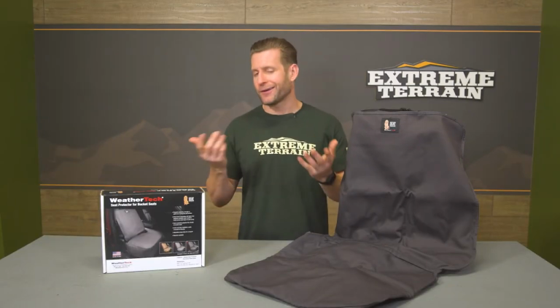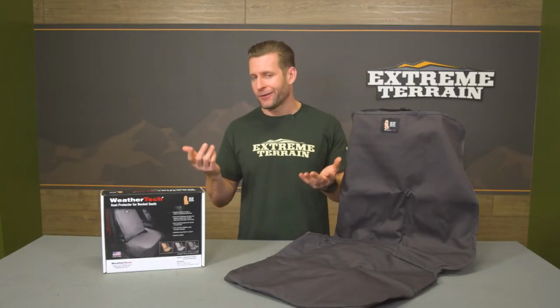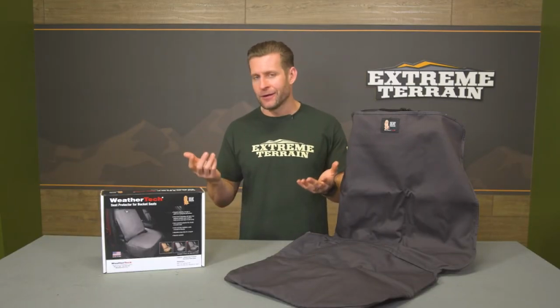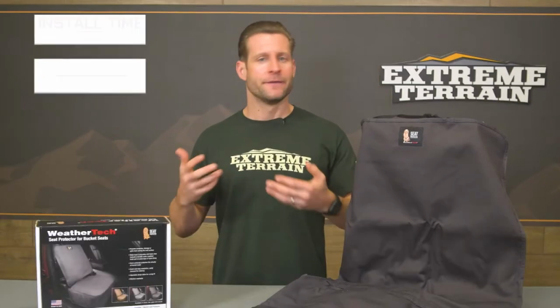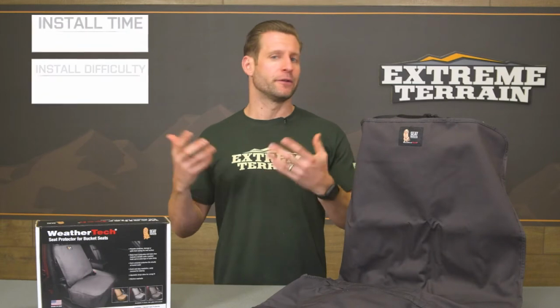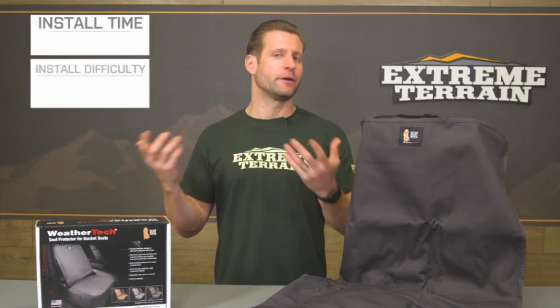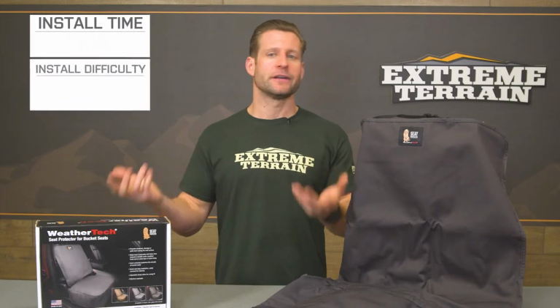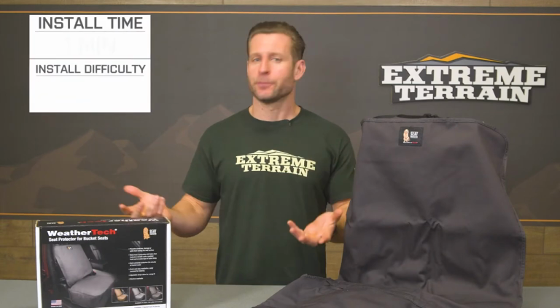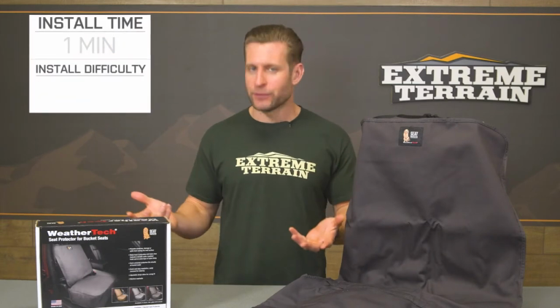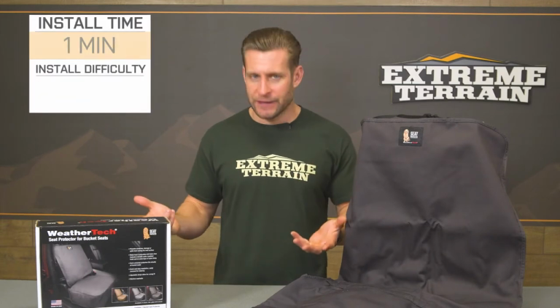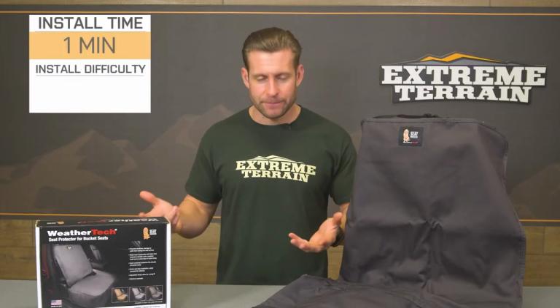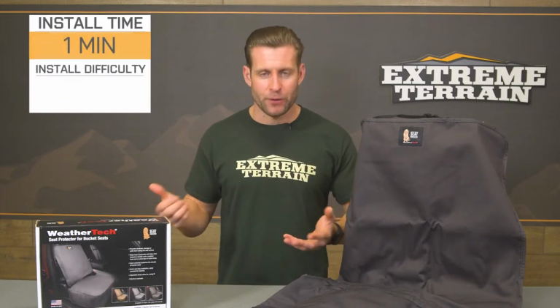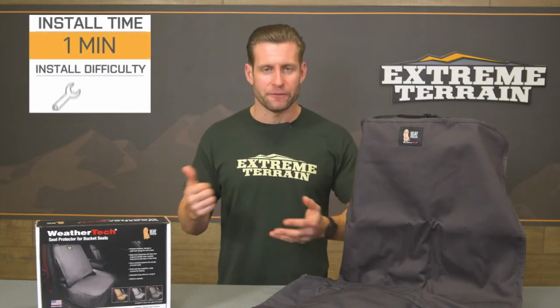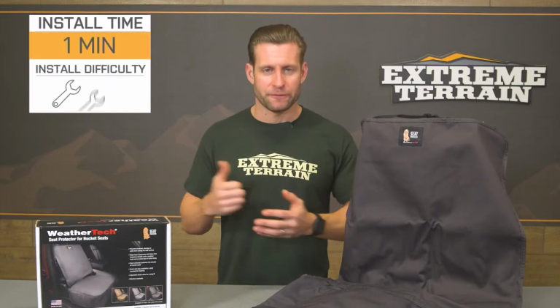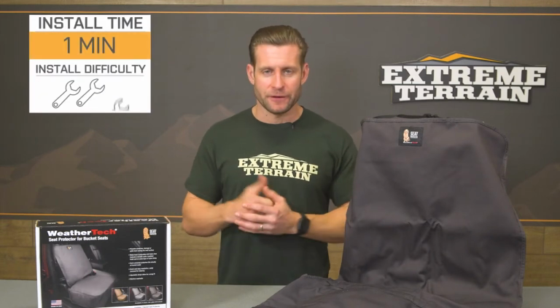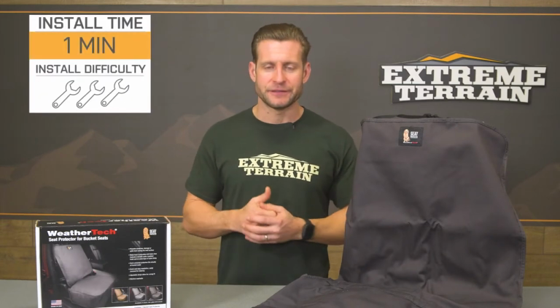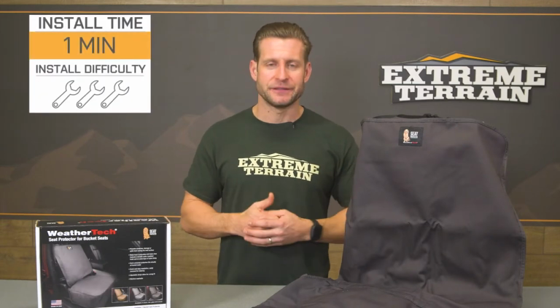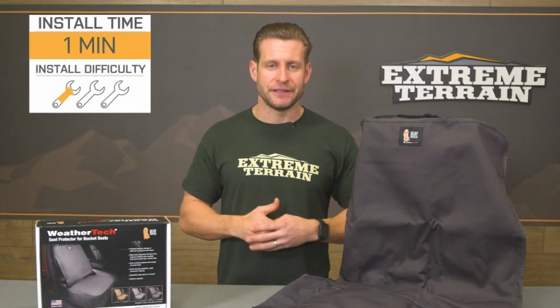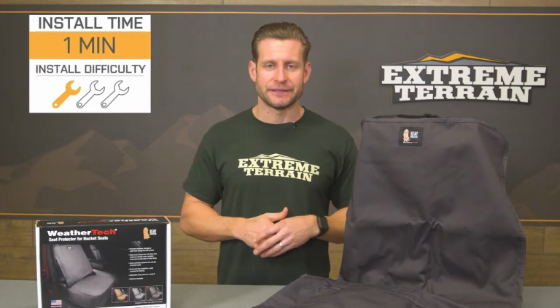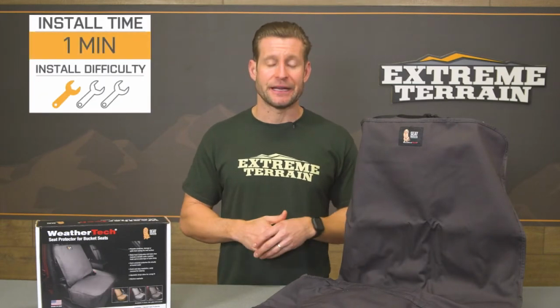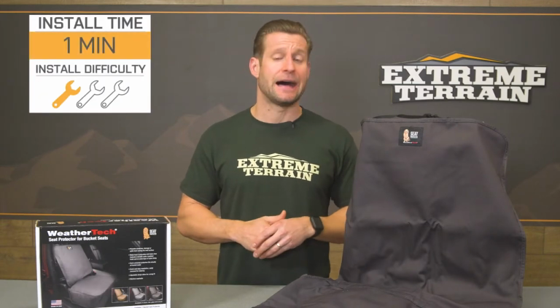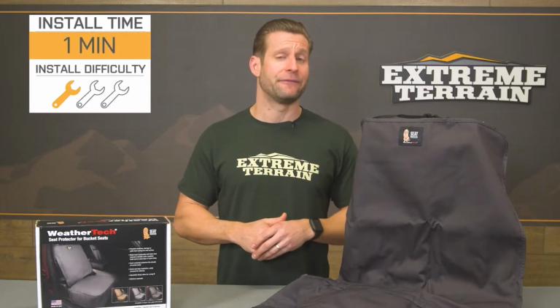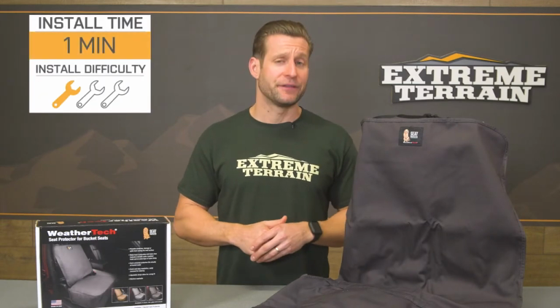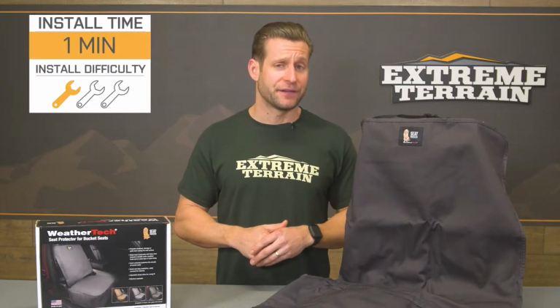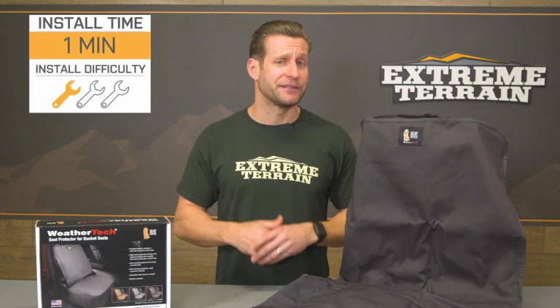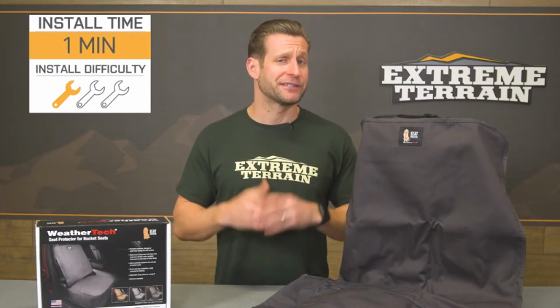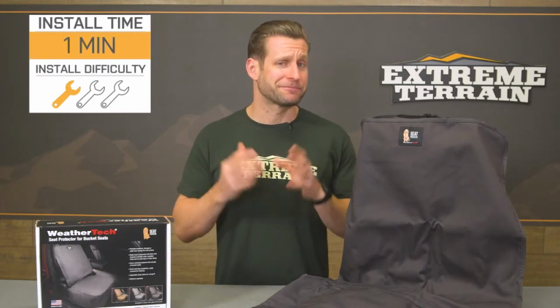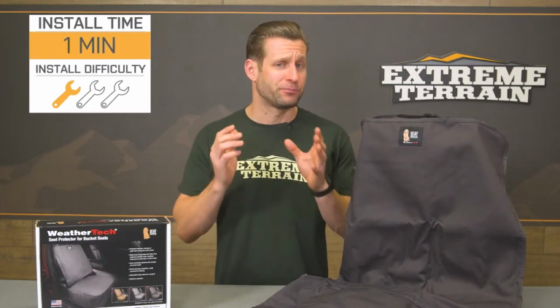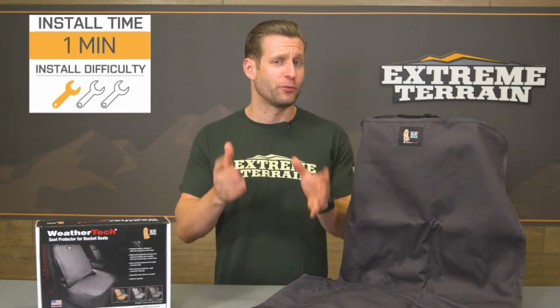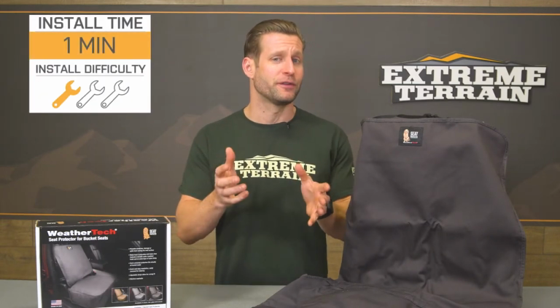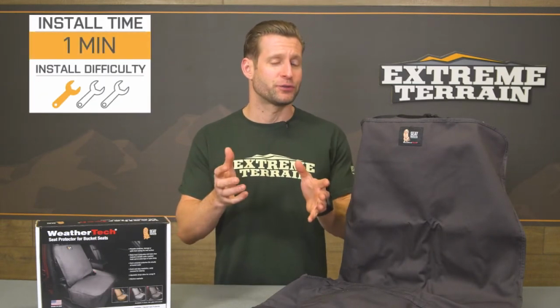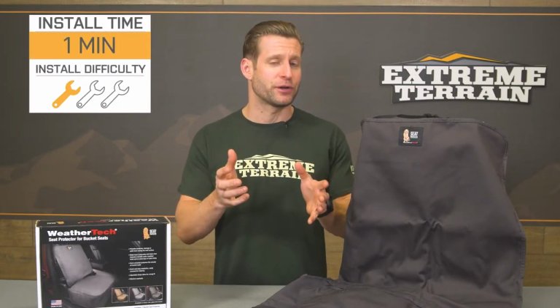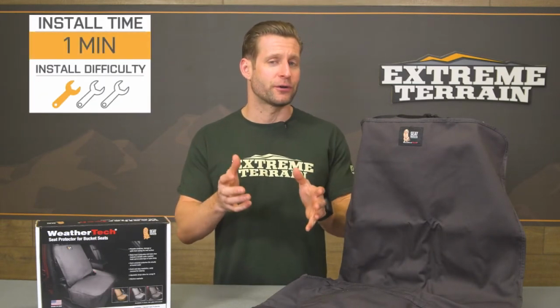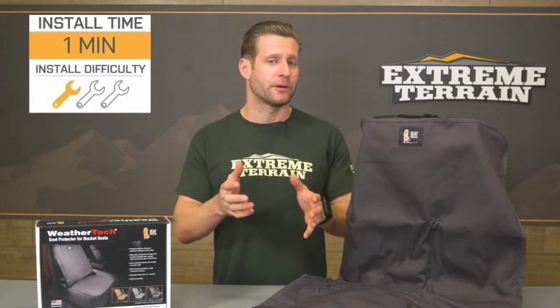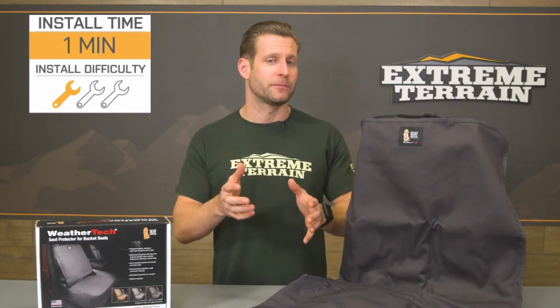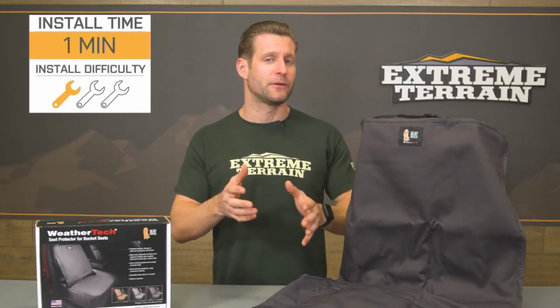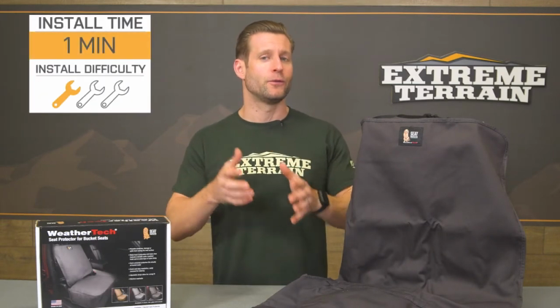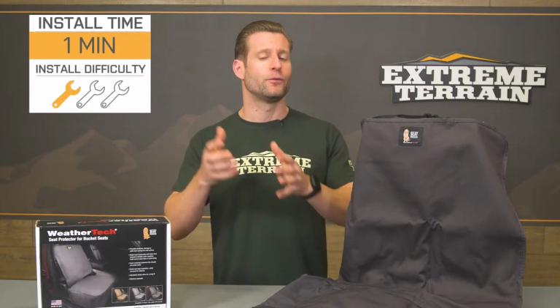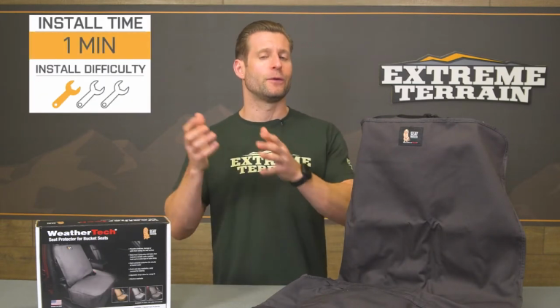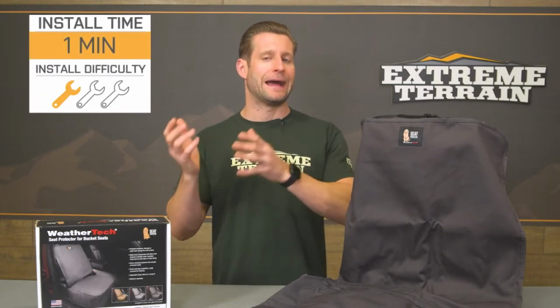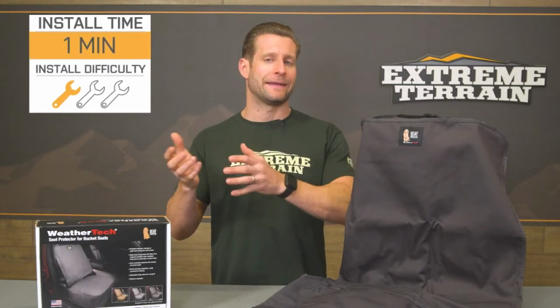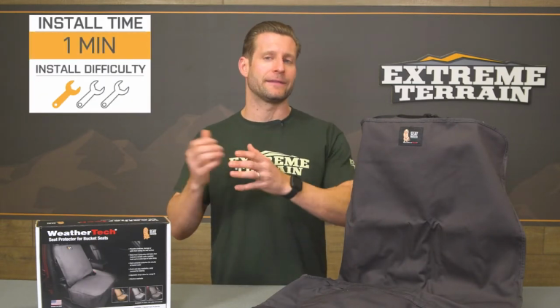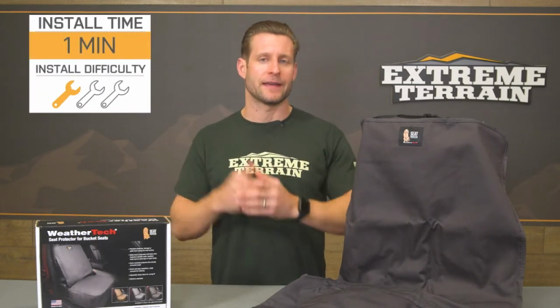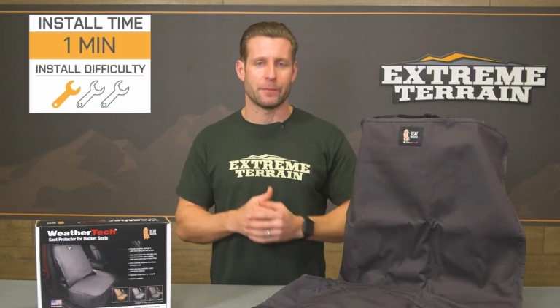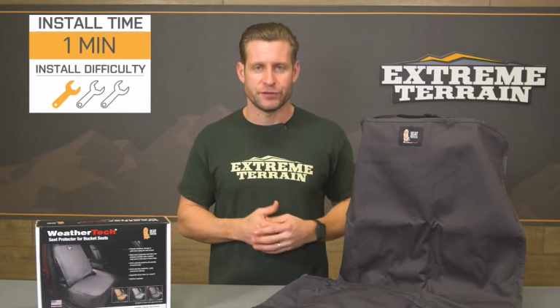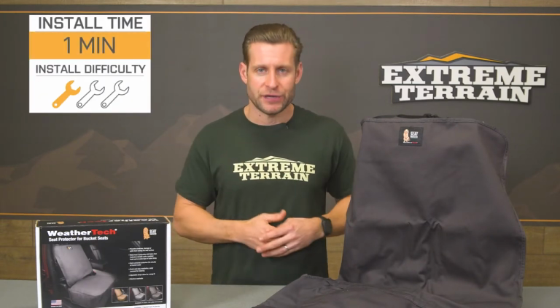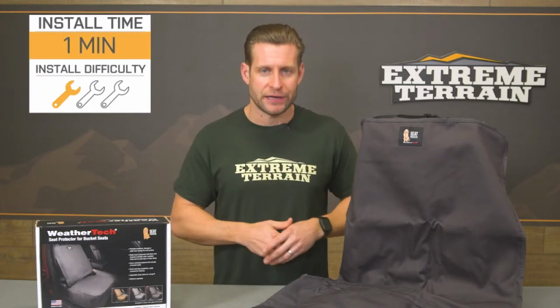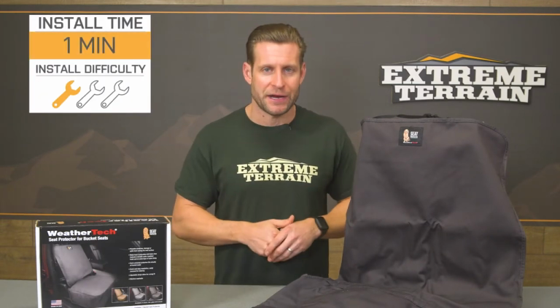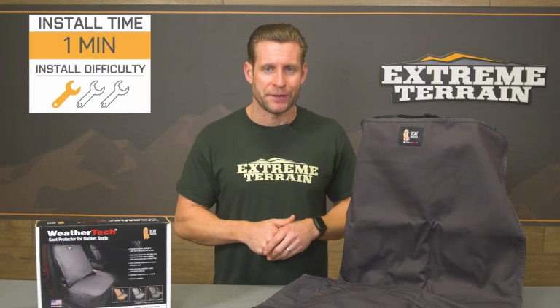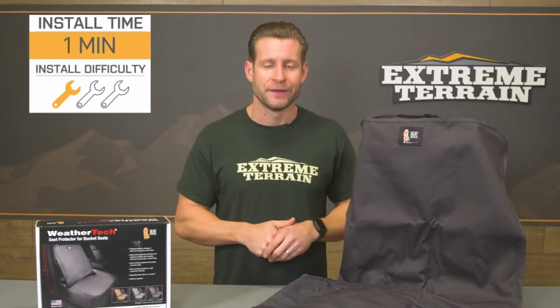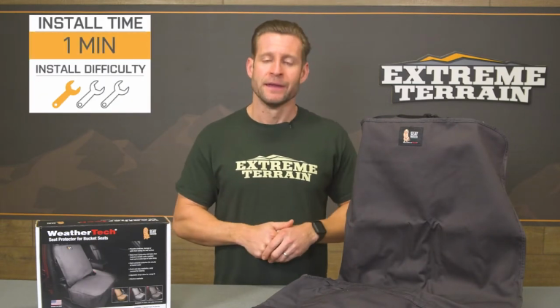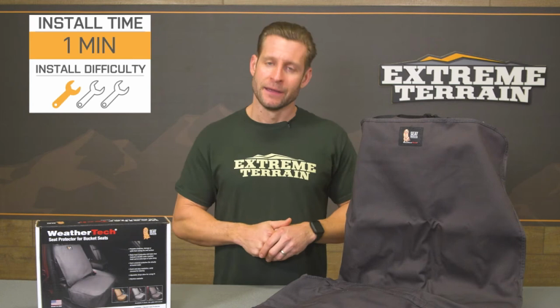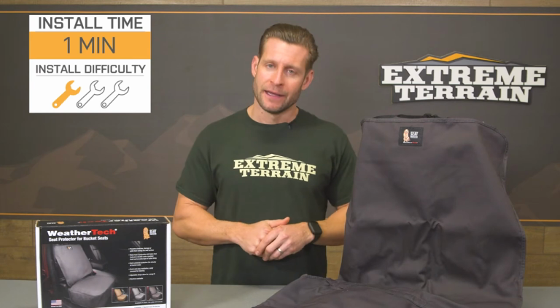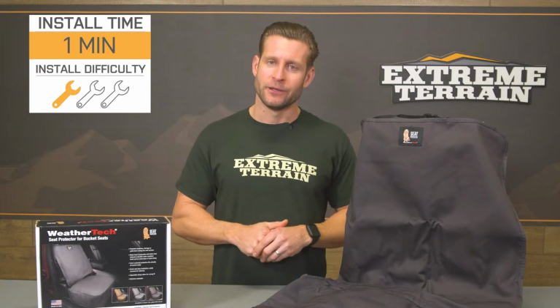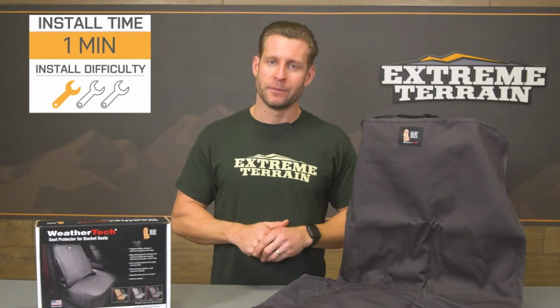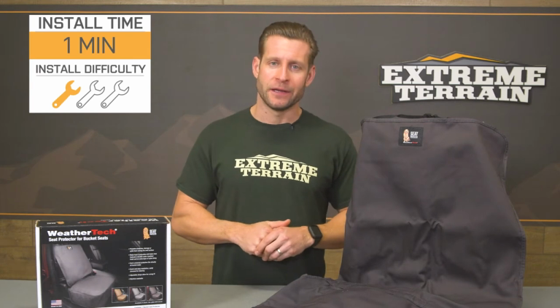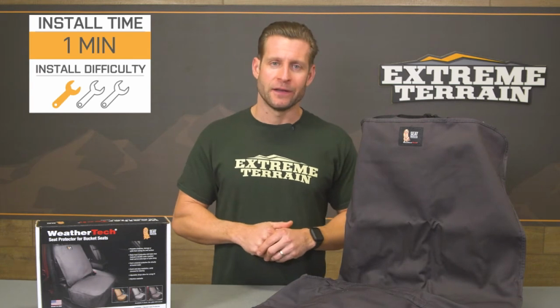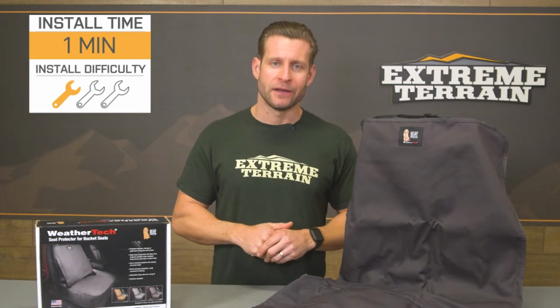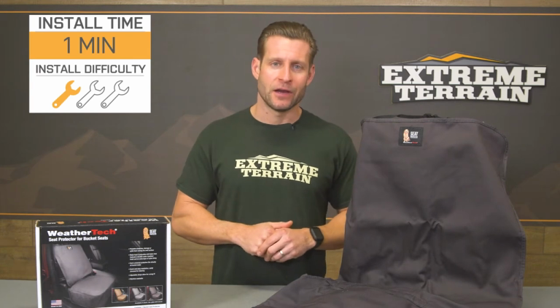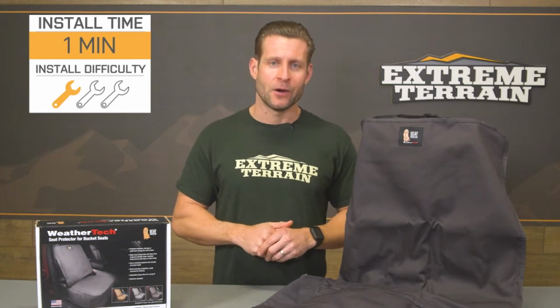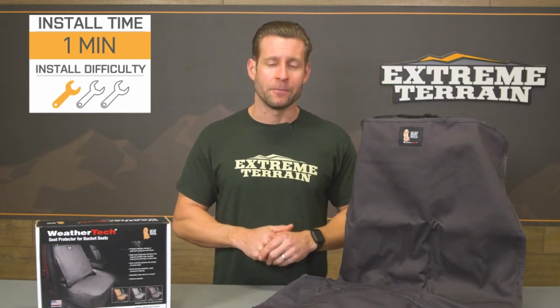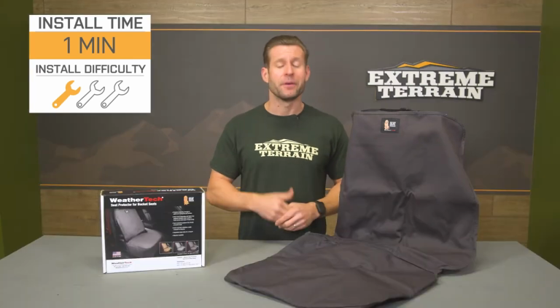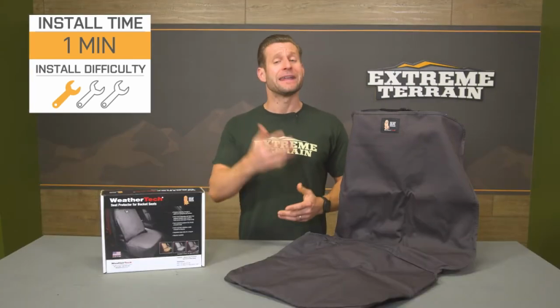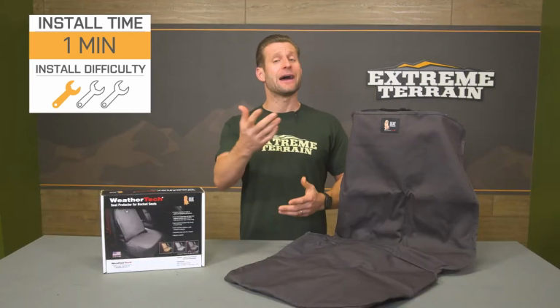Before we get into the install, I do want to quickly remind you that the price listed on the site is going to be for one seat protector only from WeatherTech. So if you're looking to protect both front seats, just pull the trigger on two at the time of checkout and you'll be good to go.